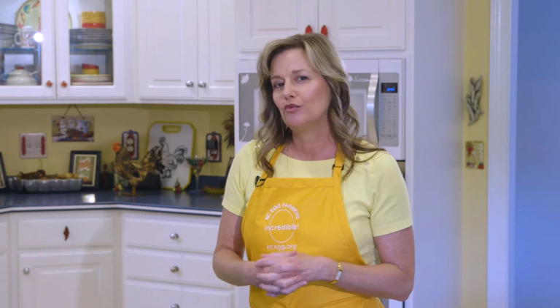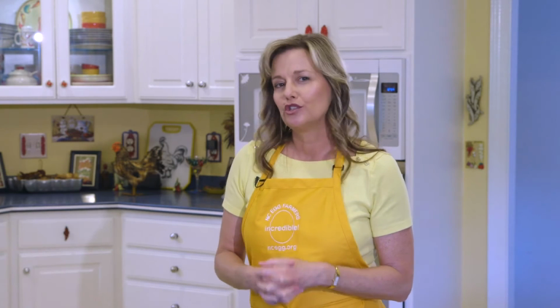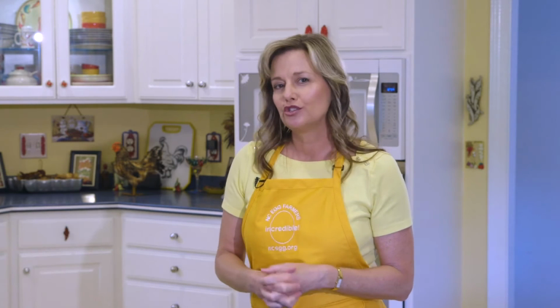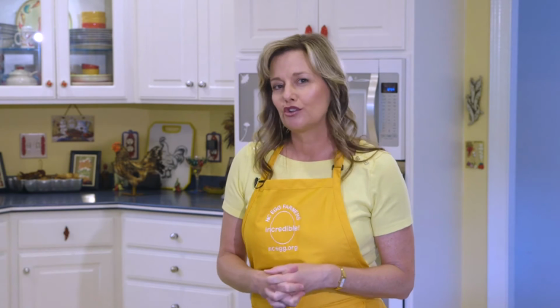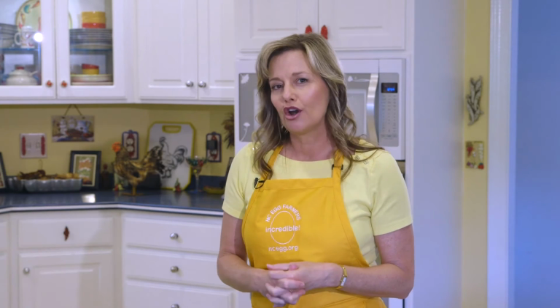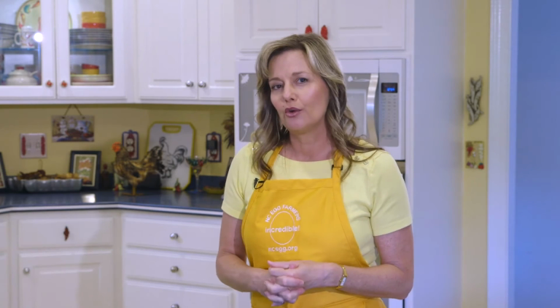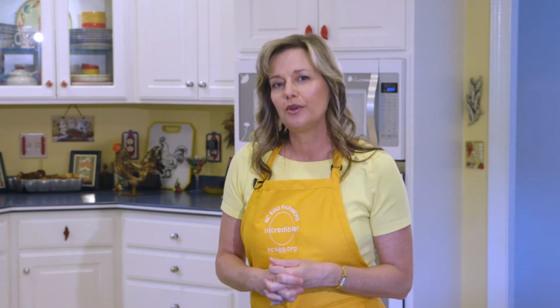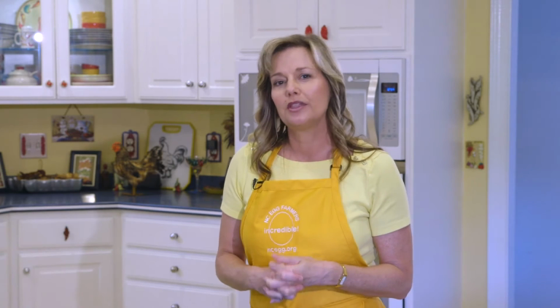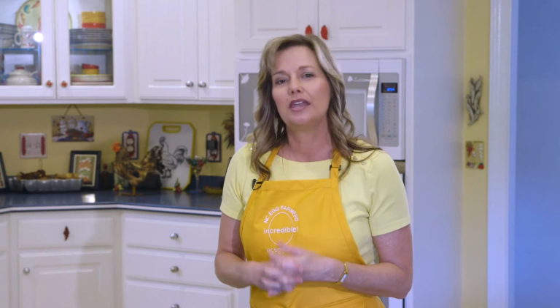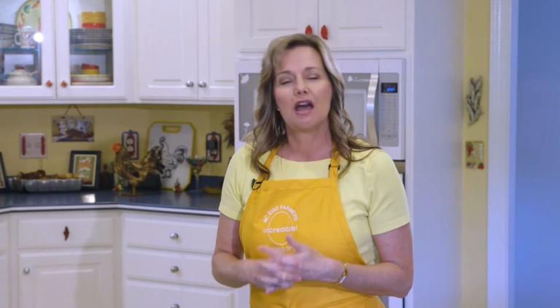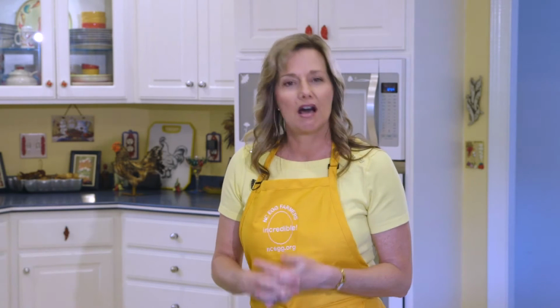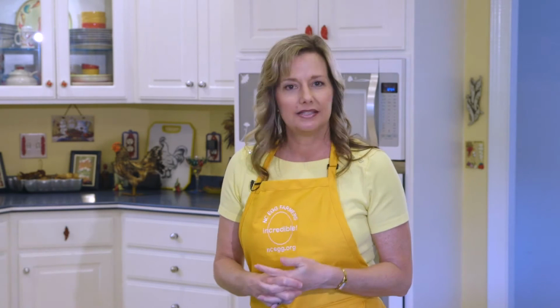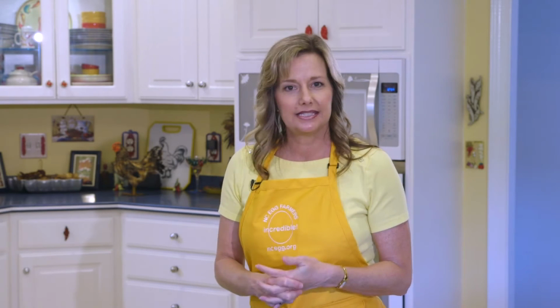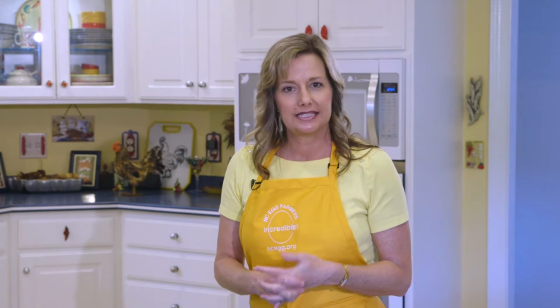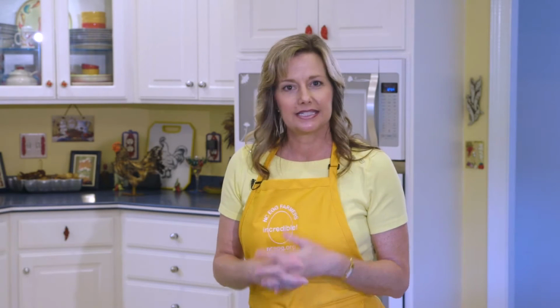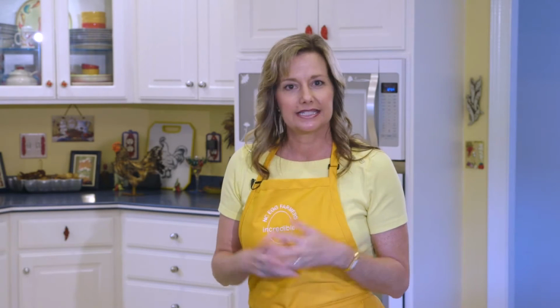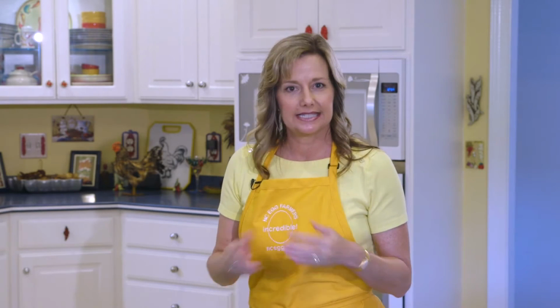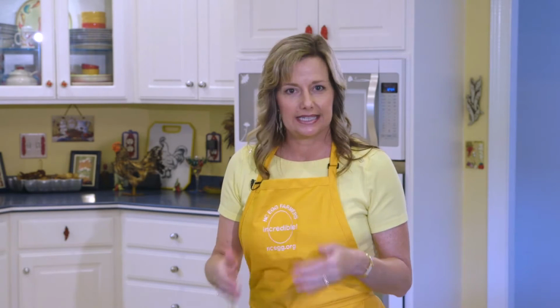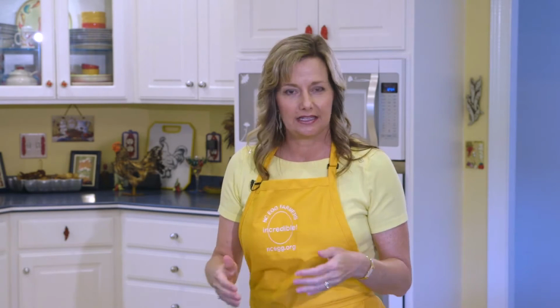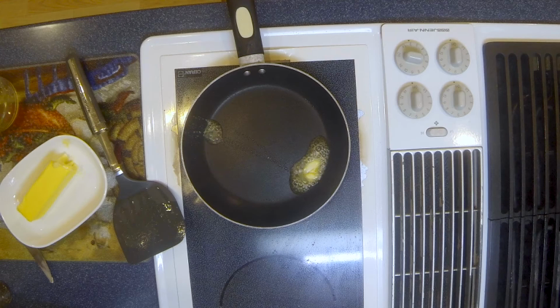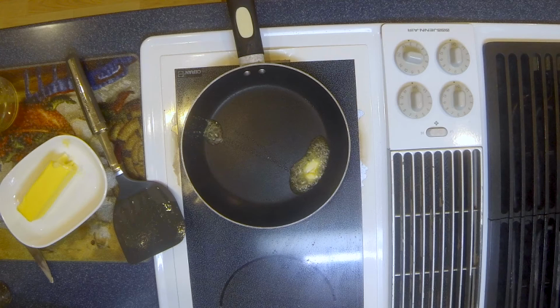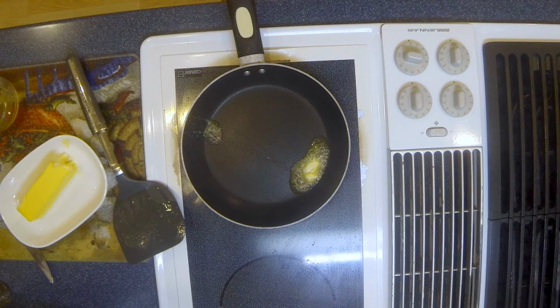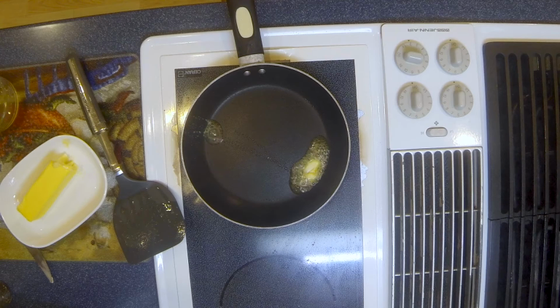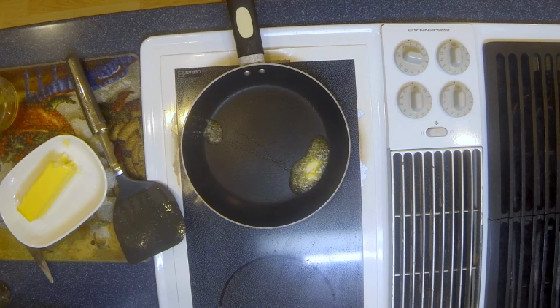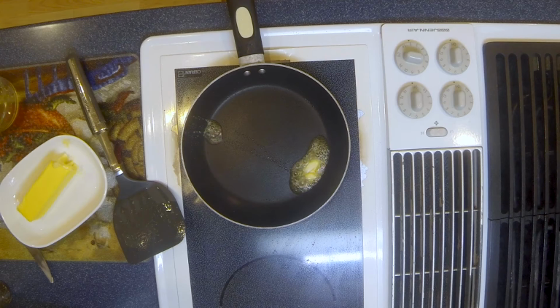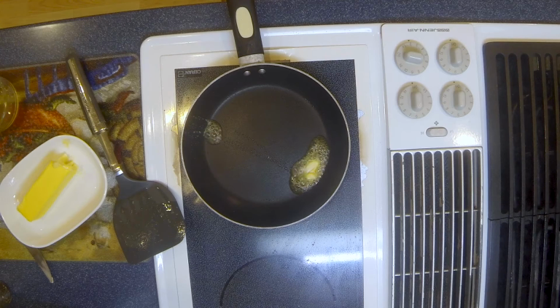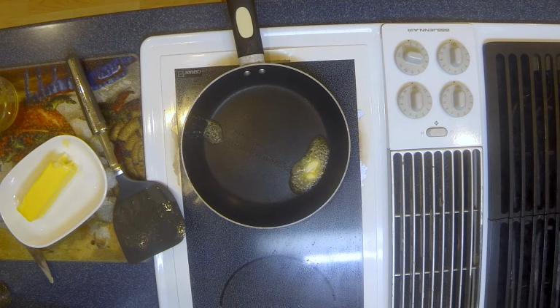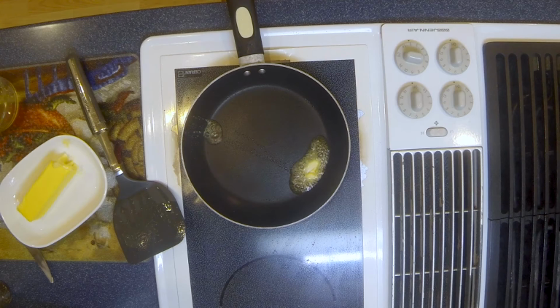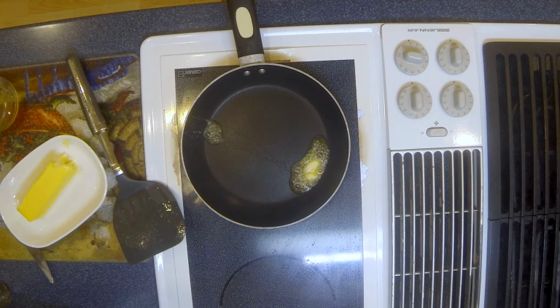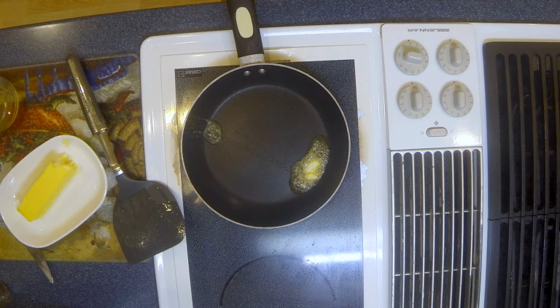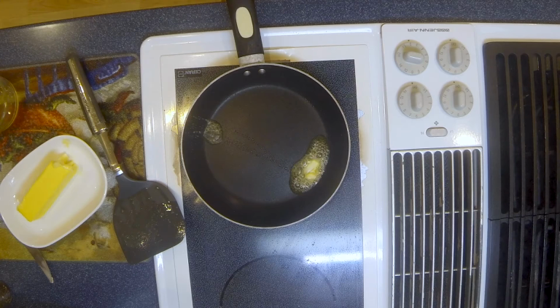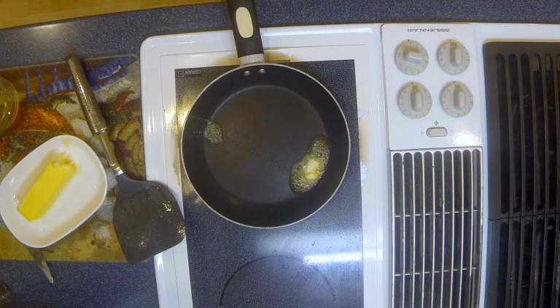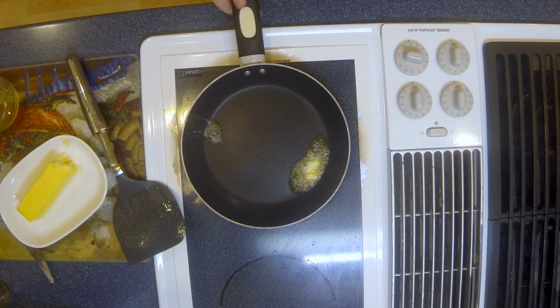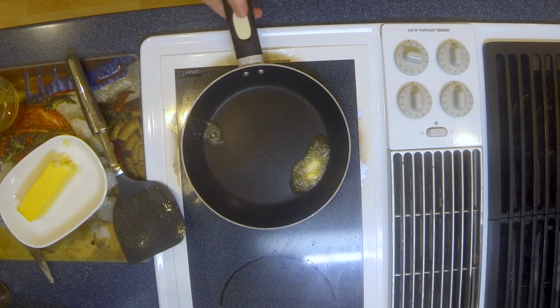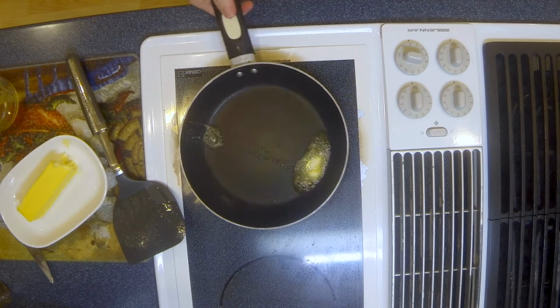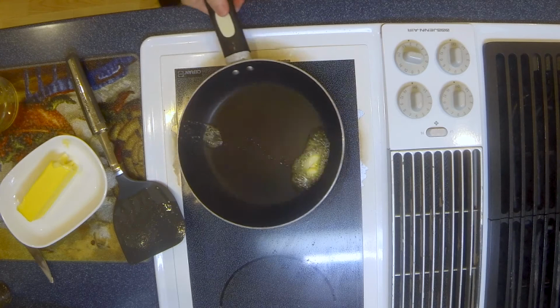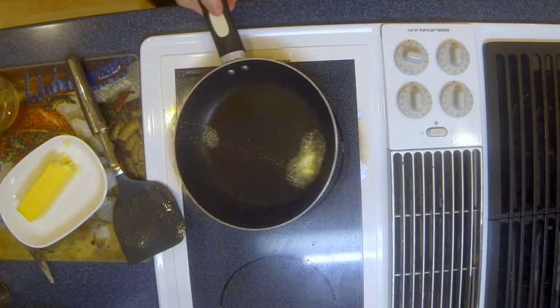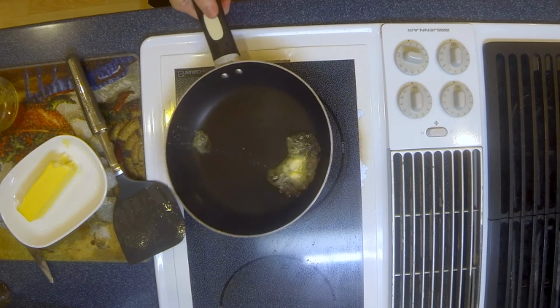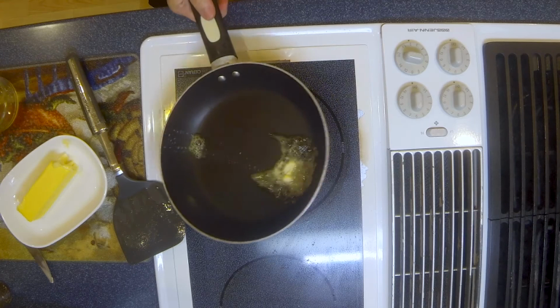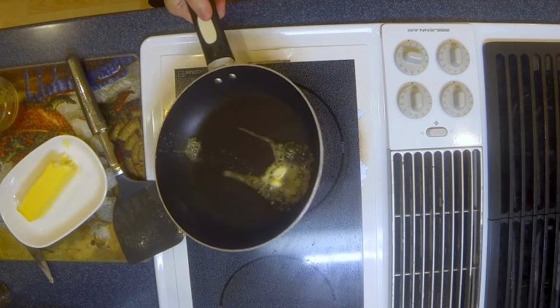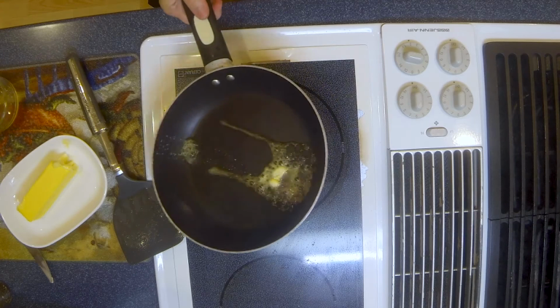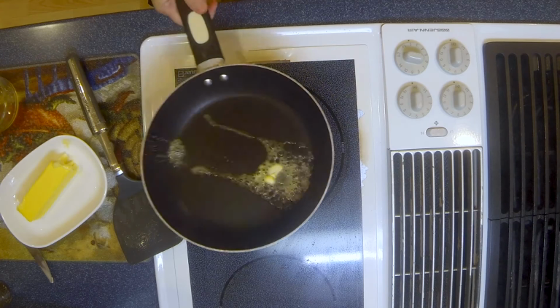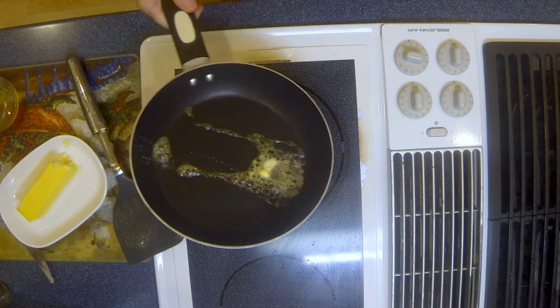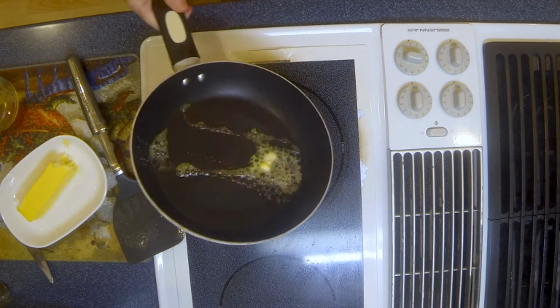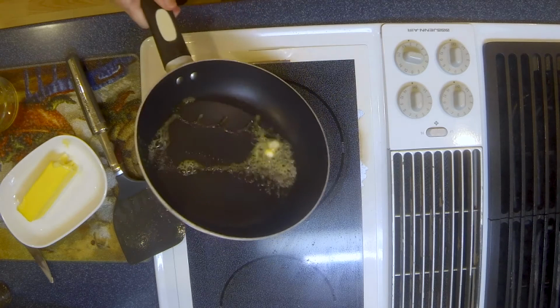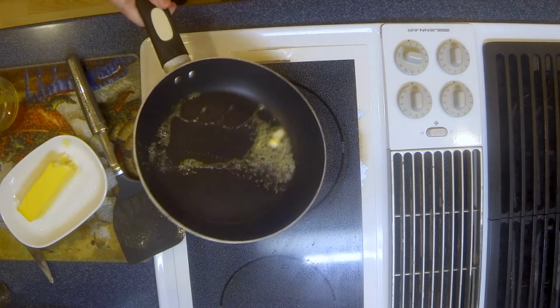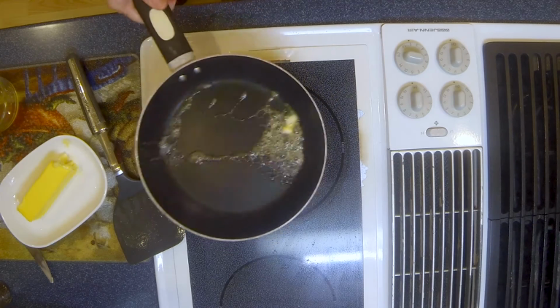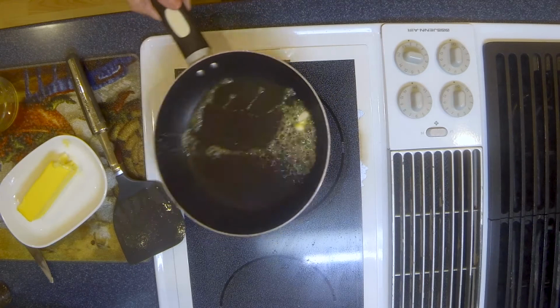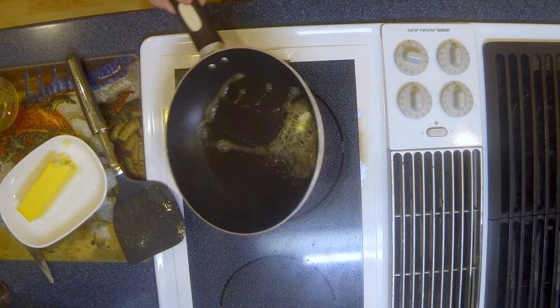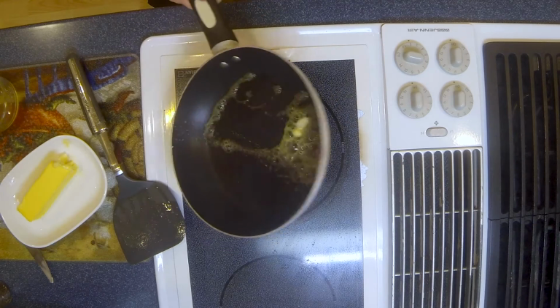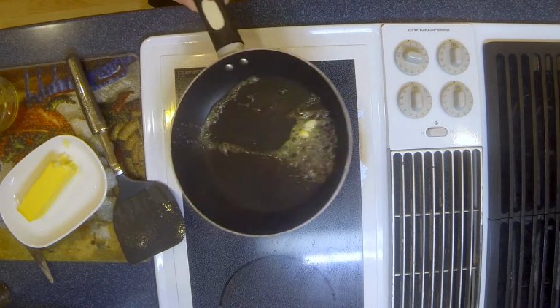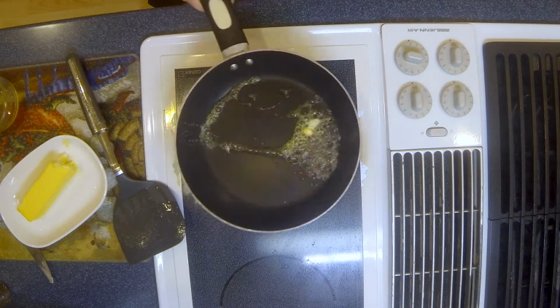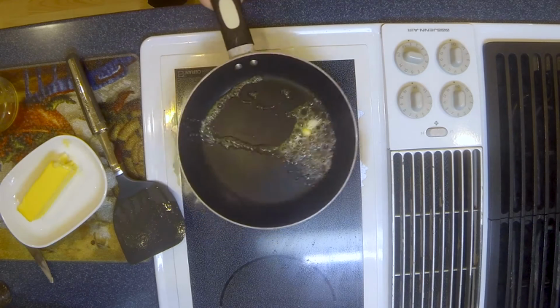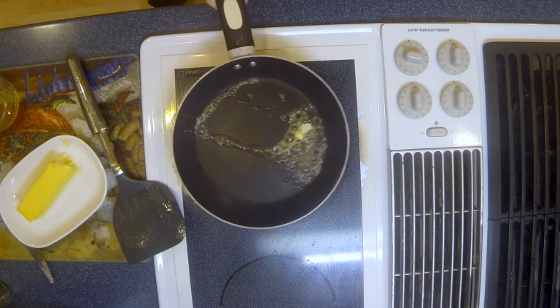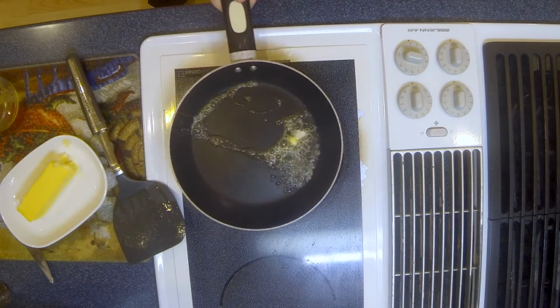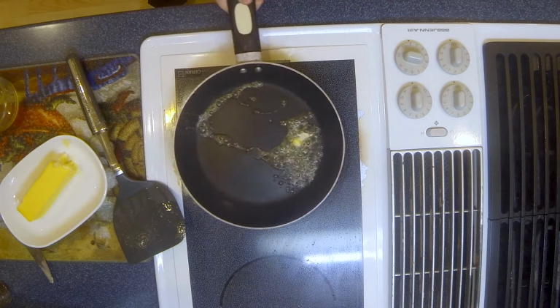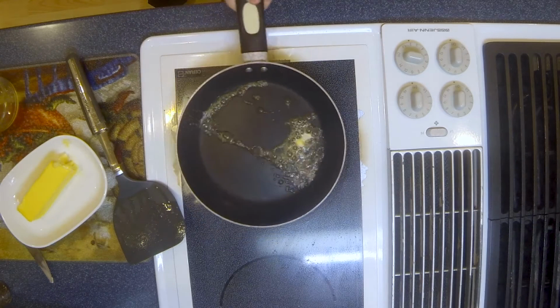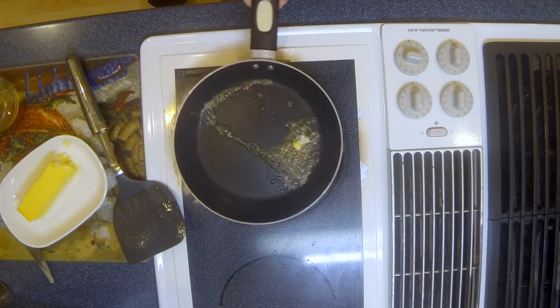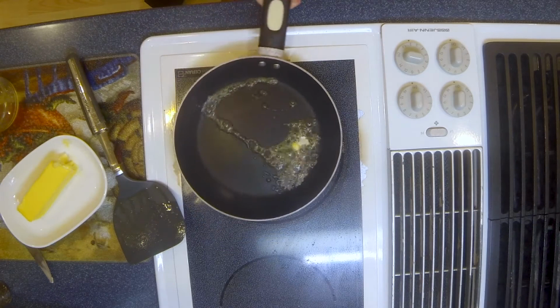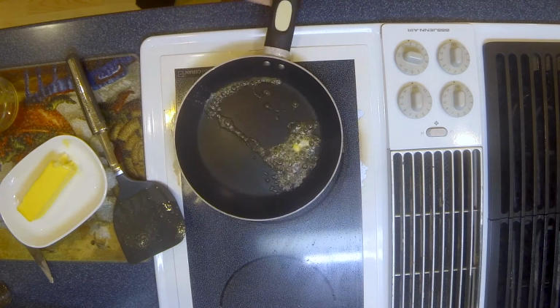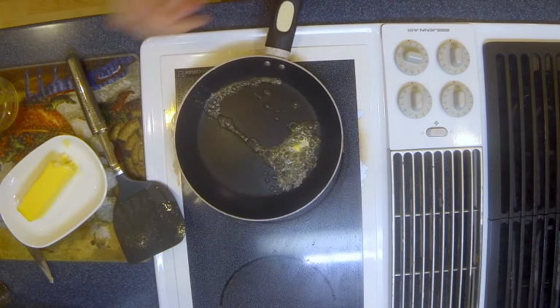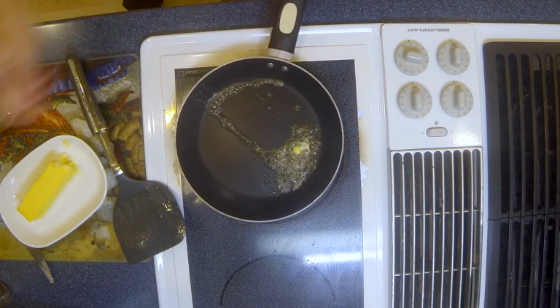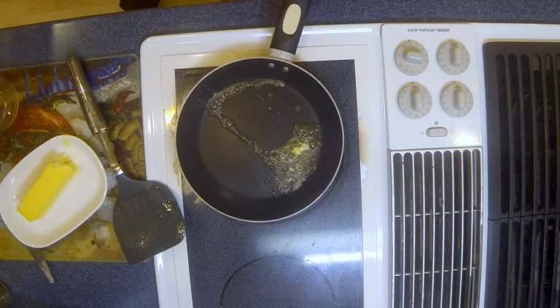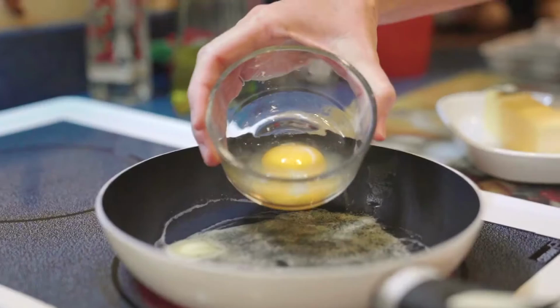So you want to start with a nonstick skillet, usually around 8 inches. Add a little bit of fat to the pan to cover the bottom of the pan.